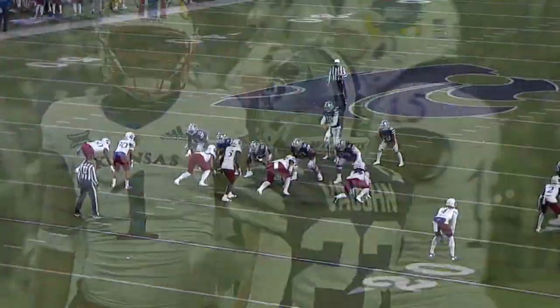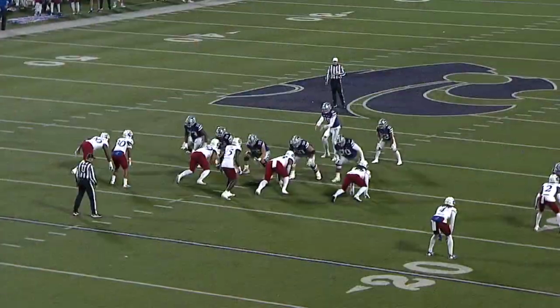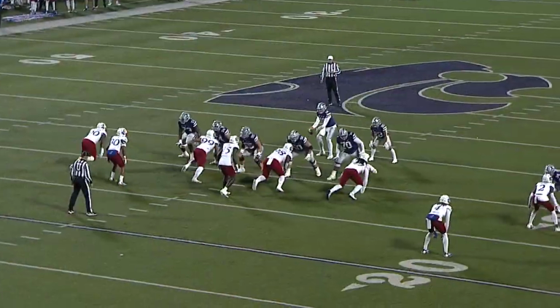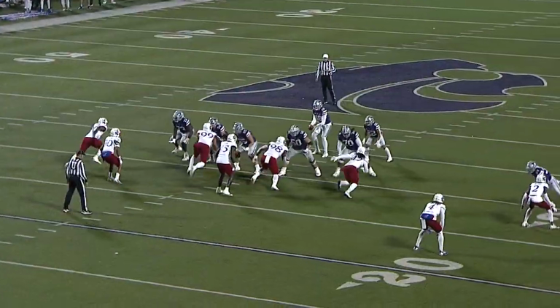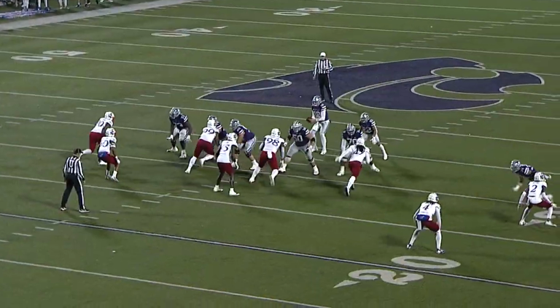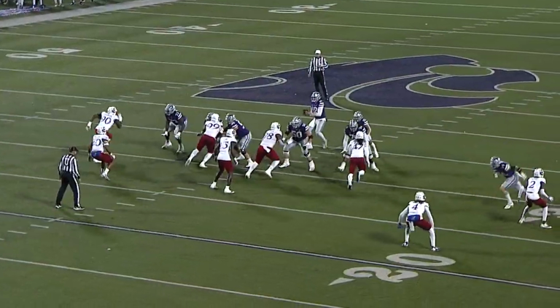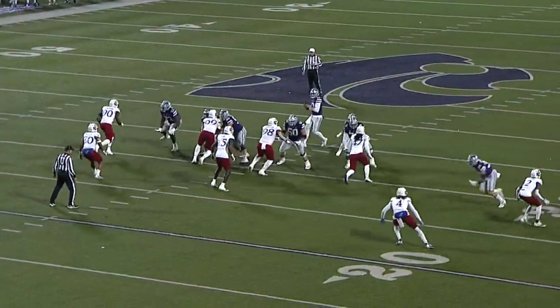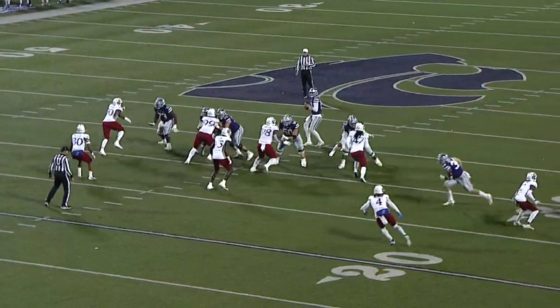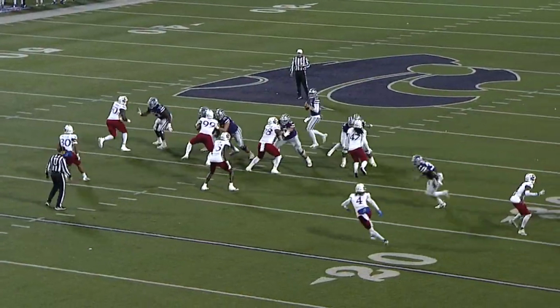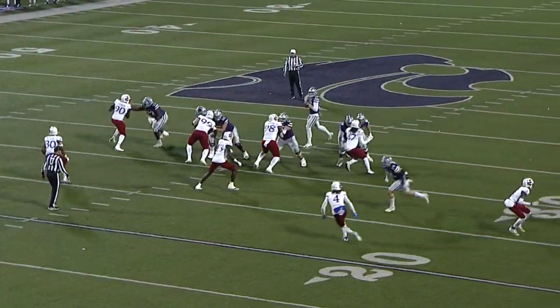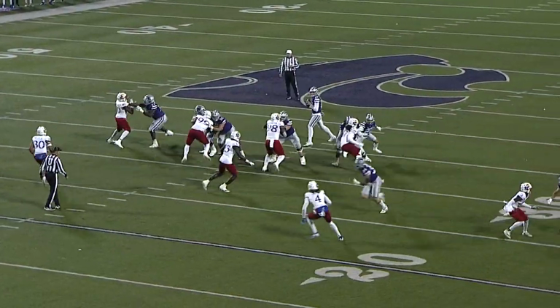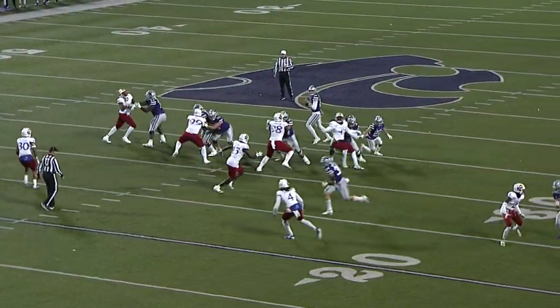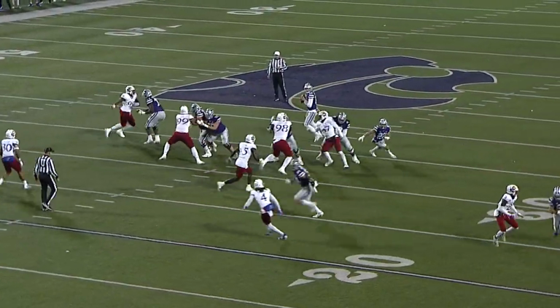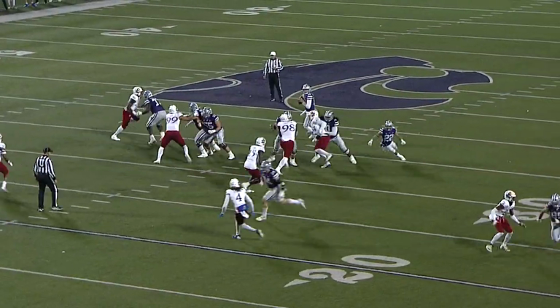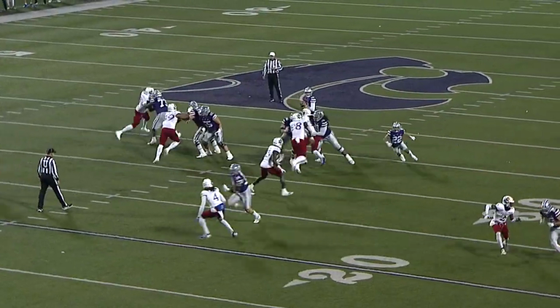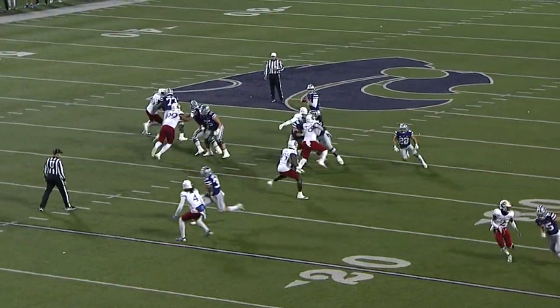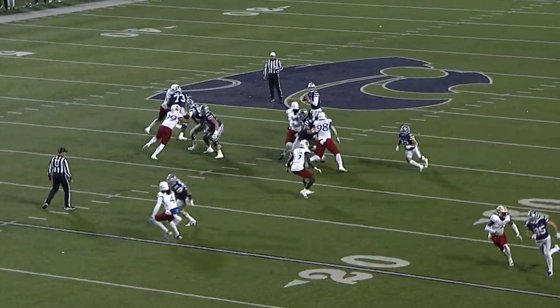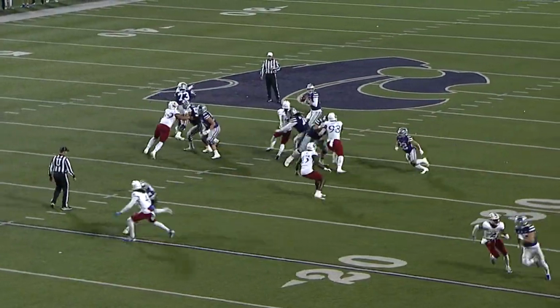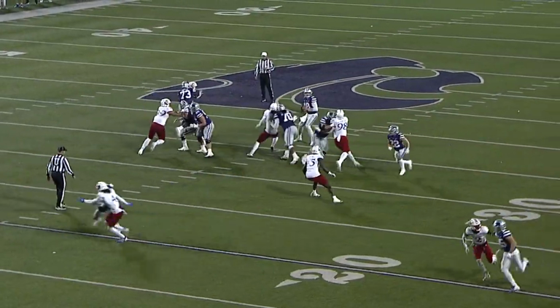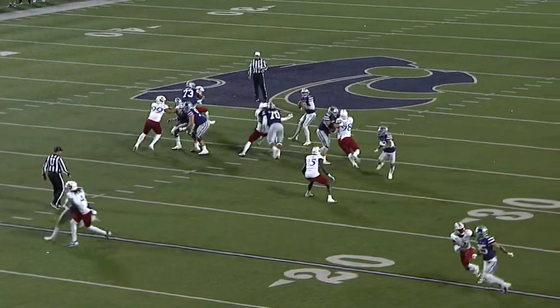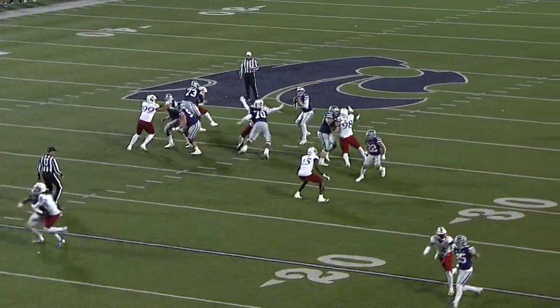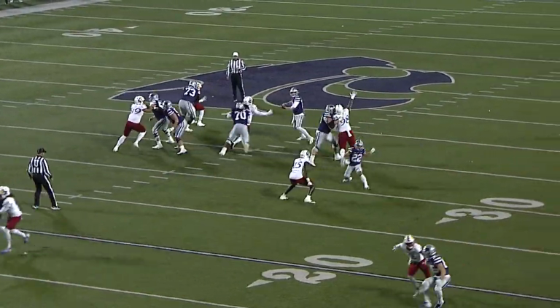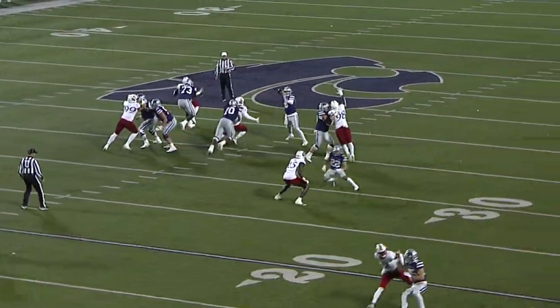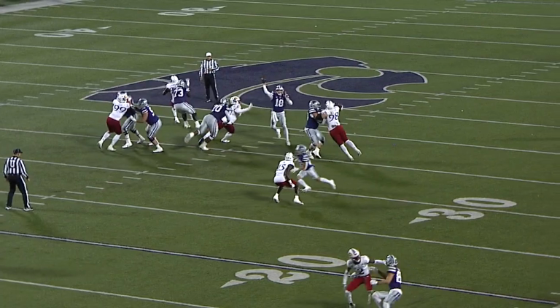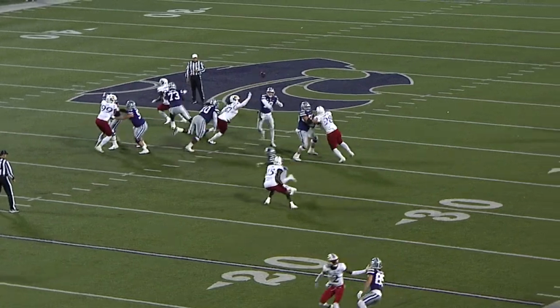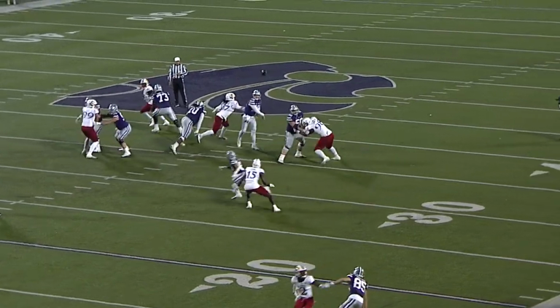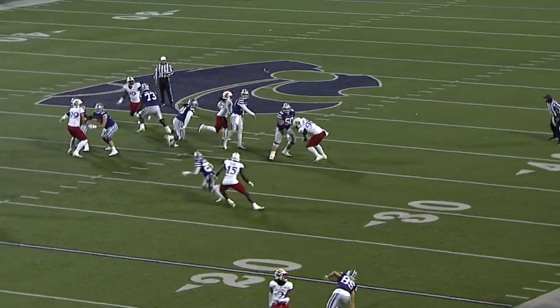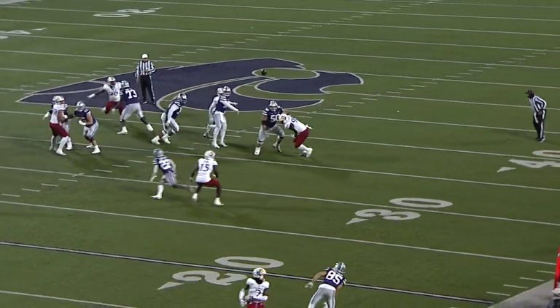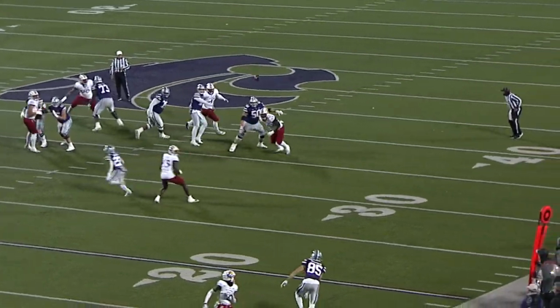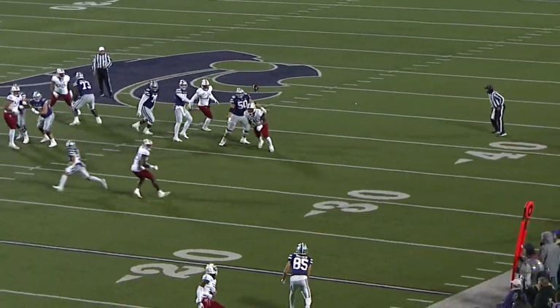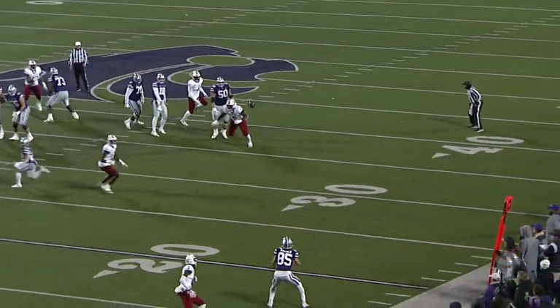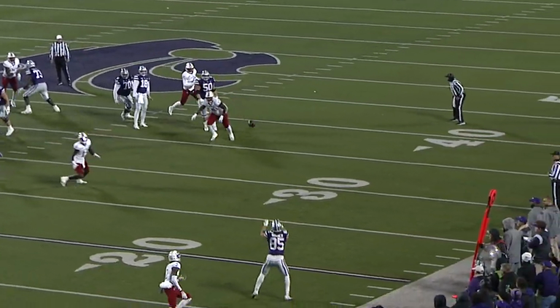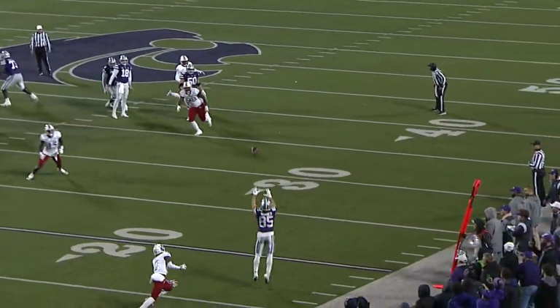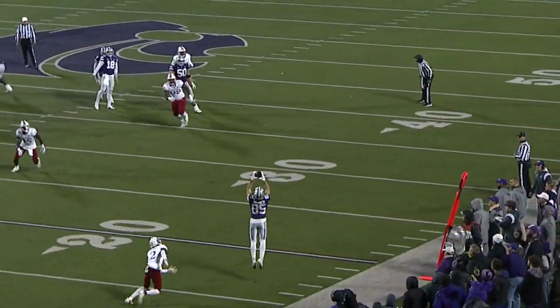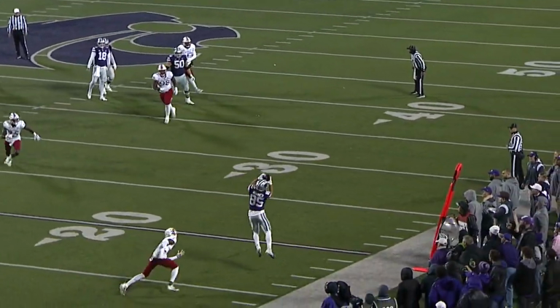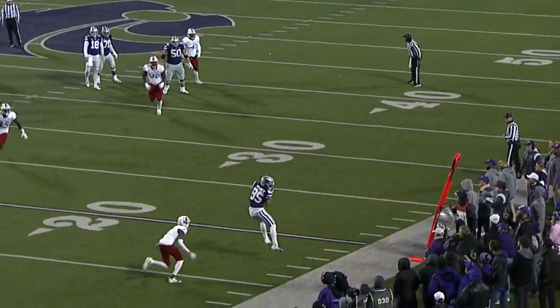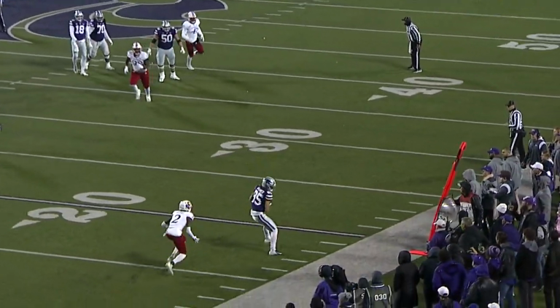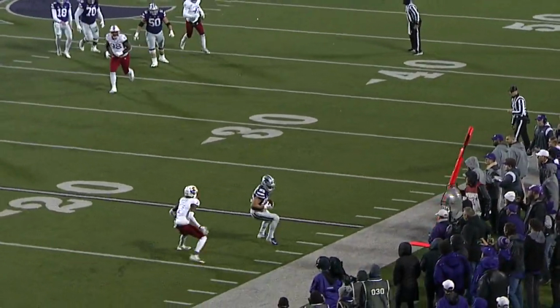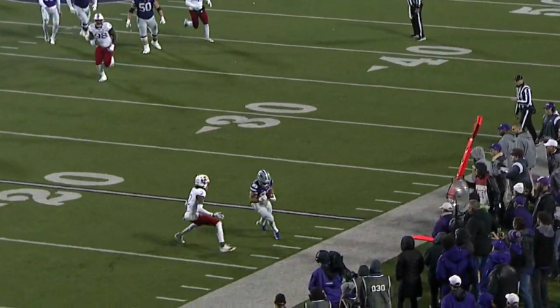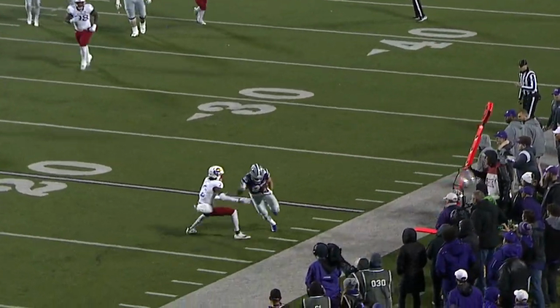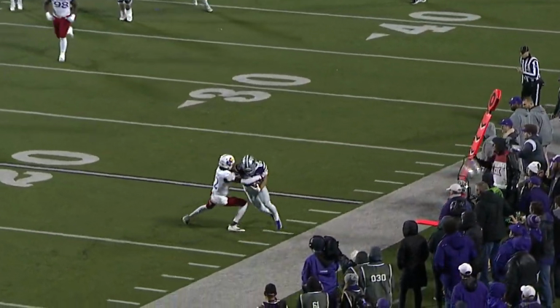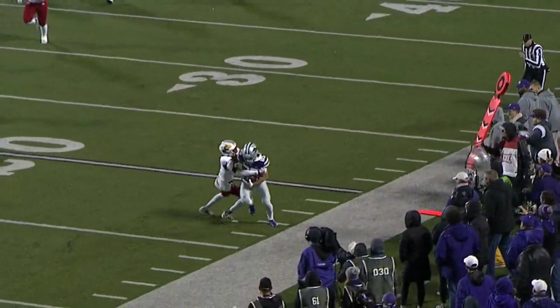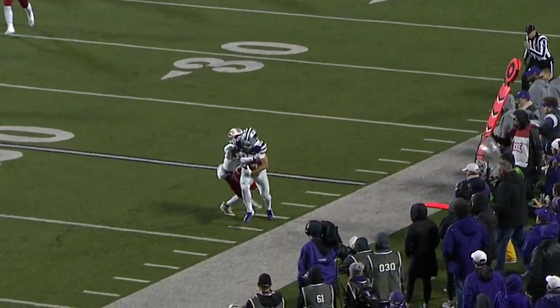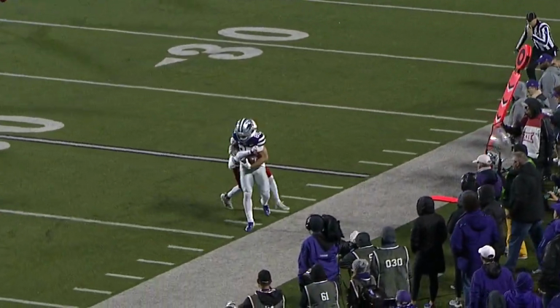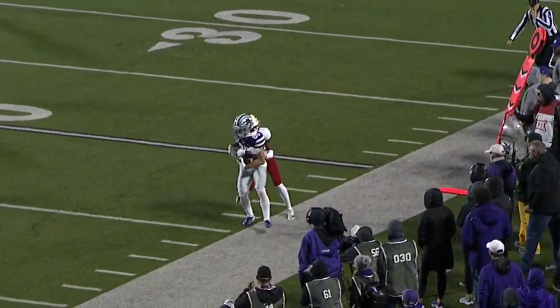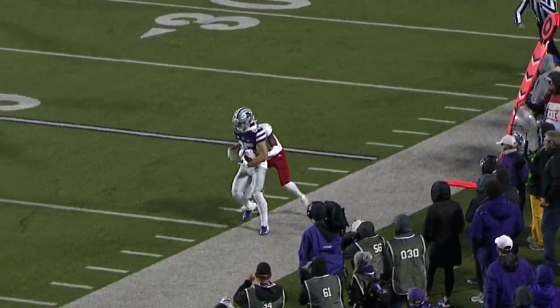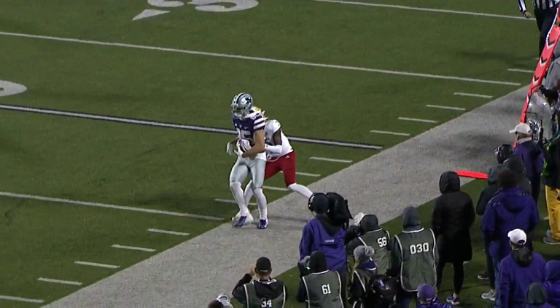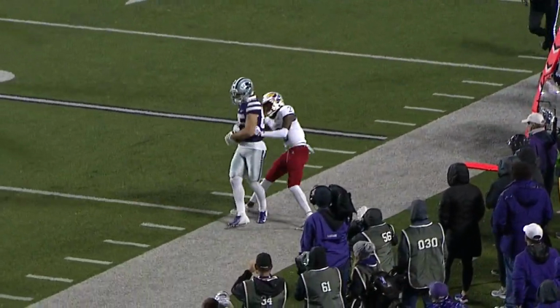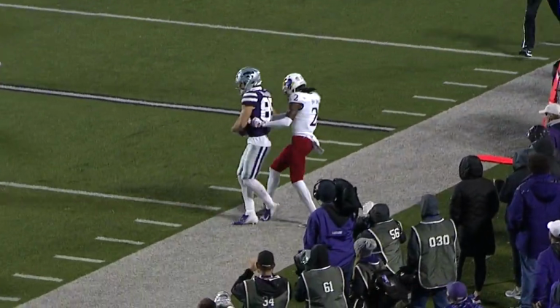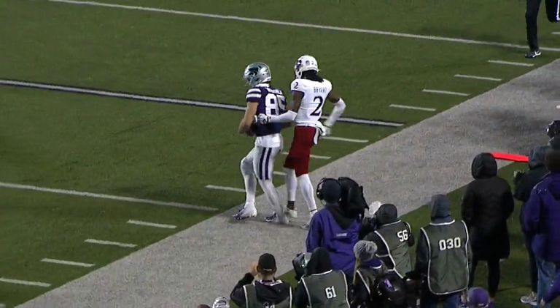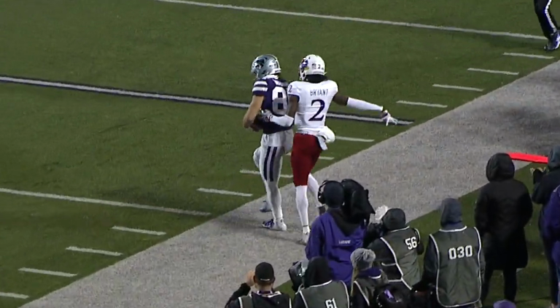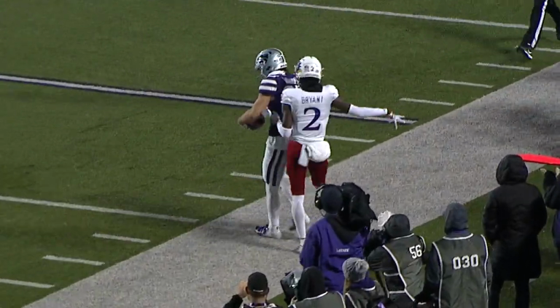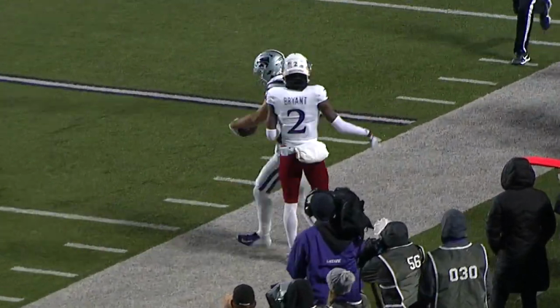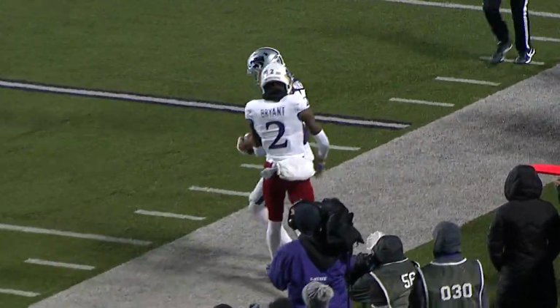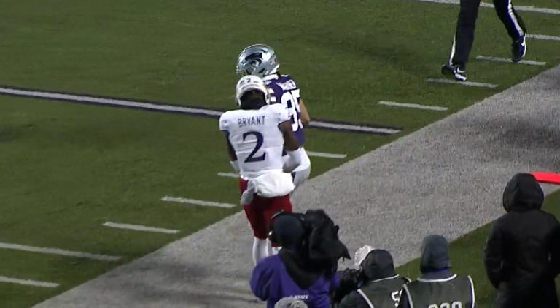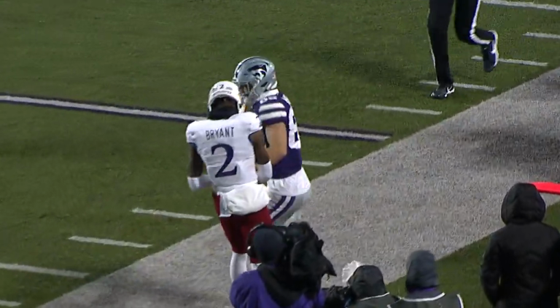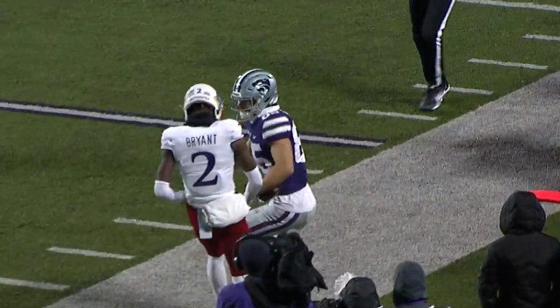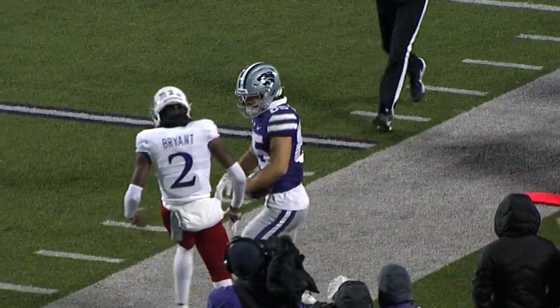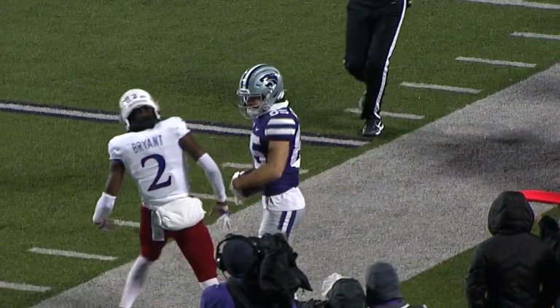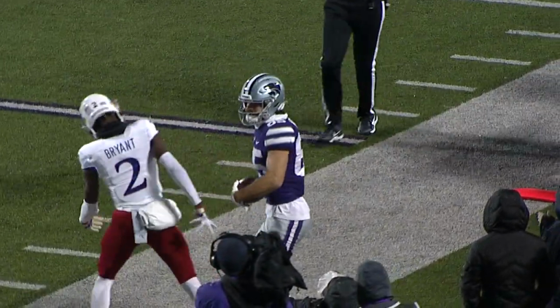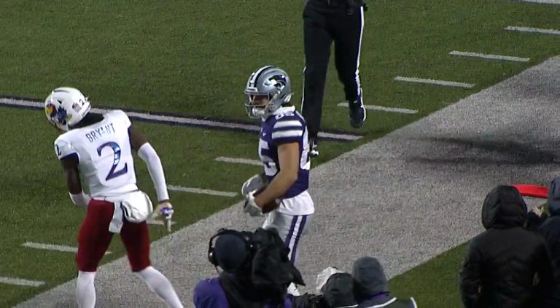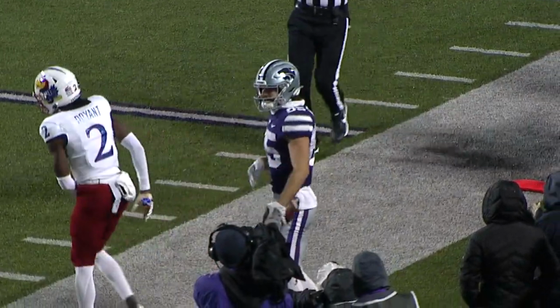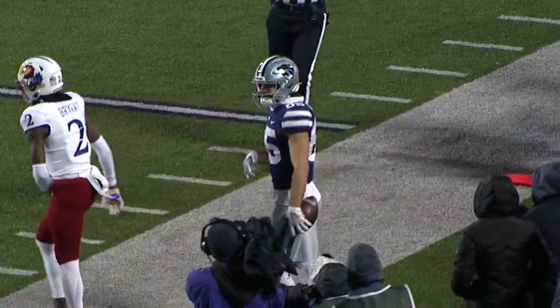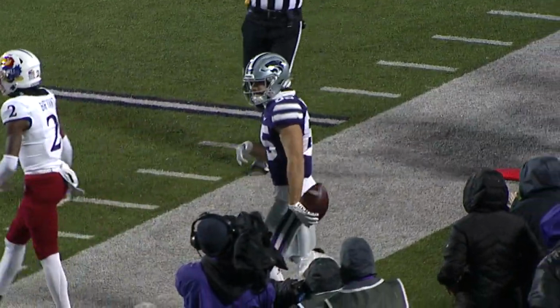Near left hash, back to throw is Howard with pretty good protection. Now it breaks down a bit — fires near side, up into the air. And out of bounds is Cade Warner.